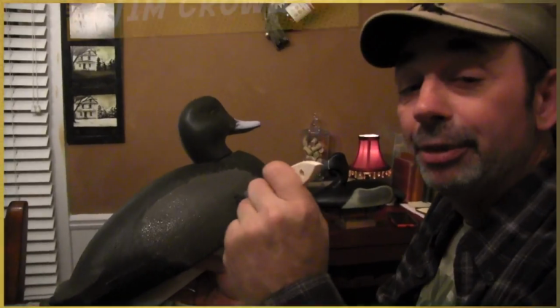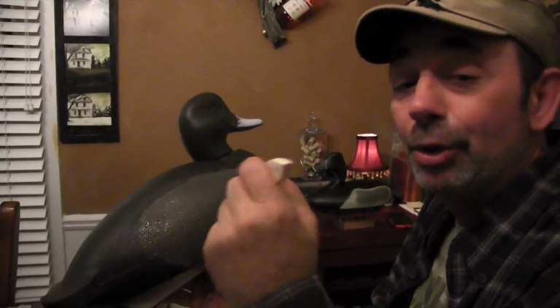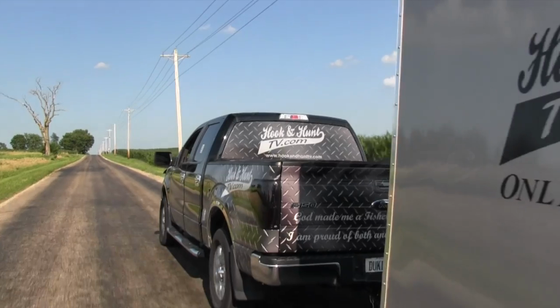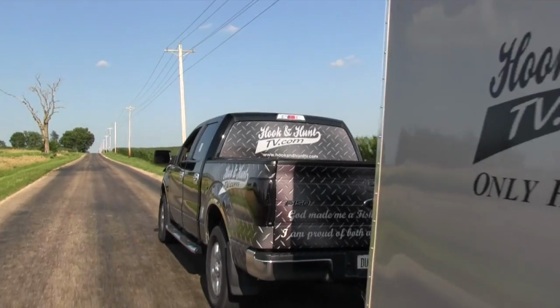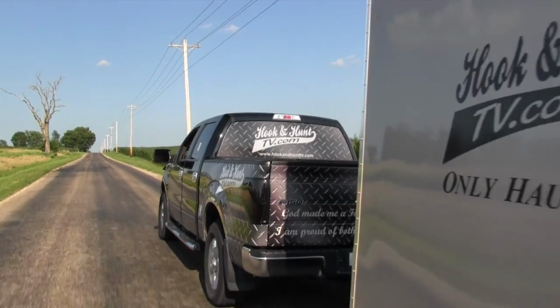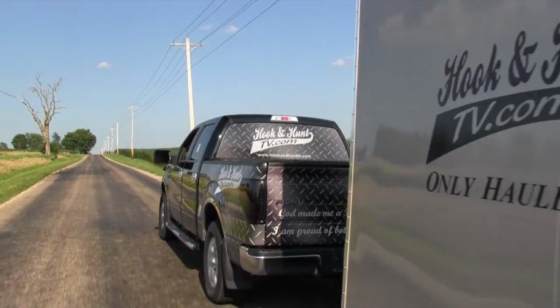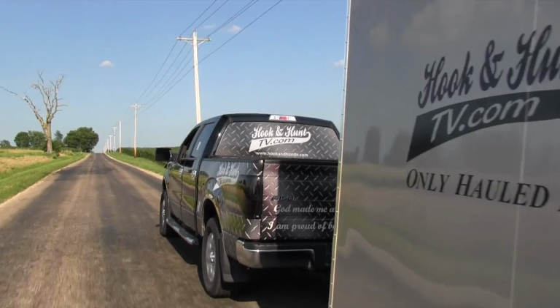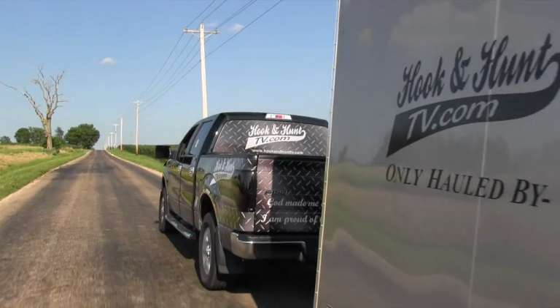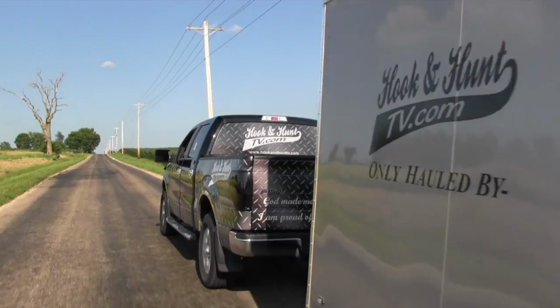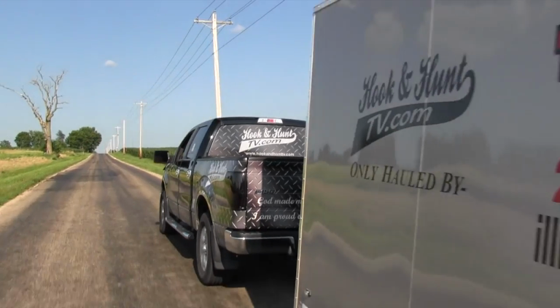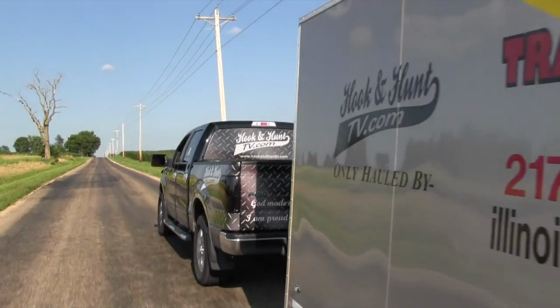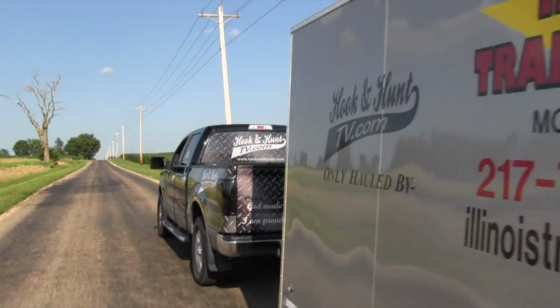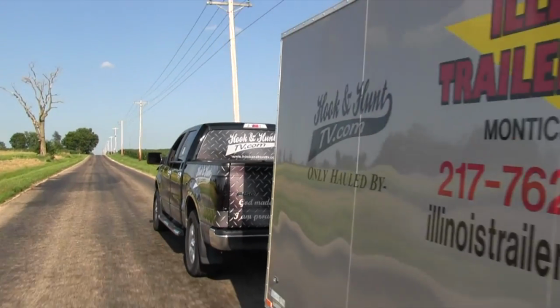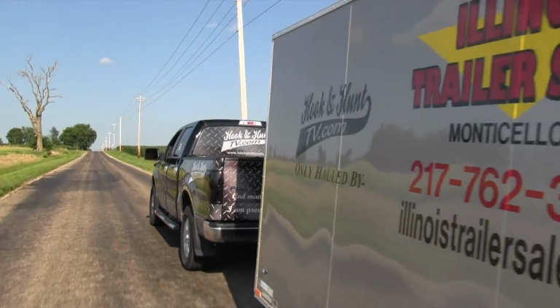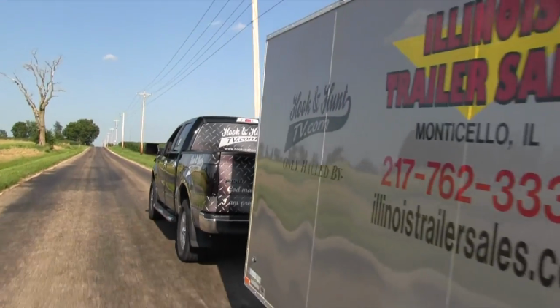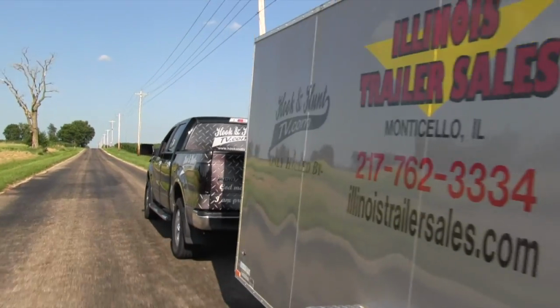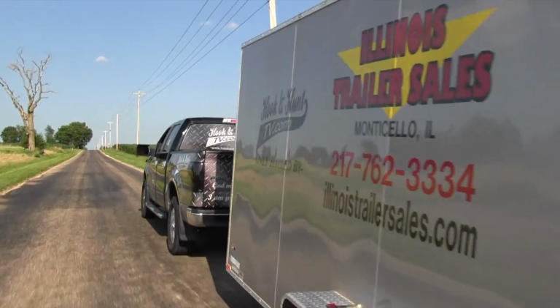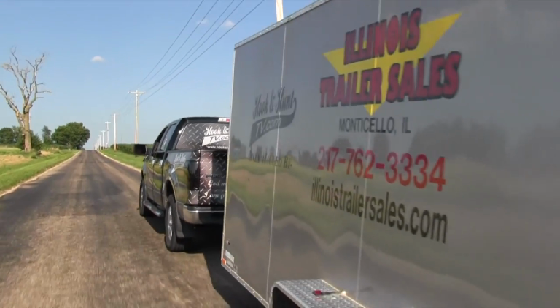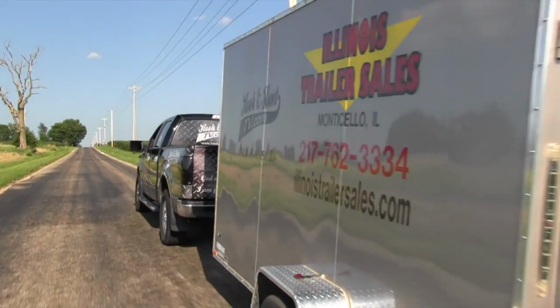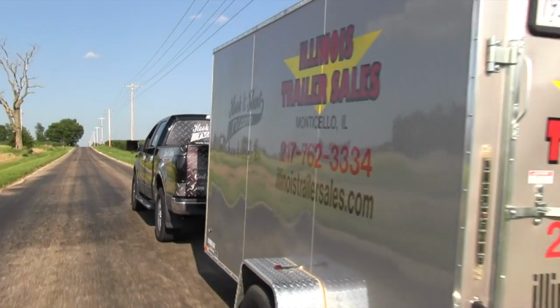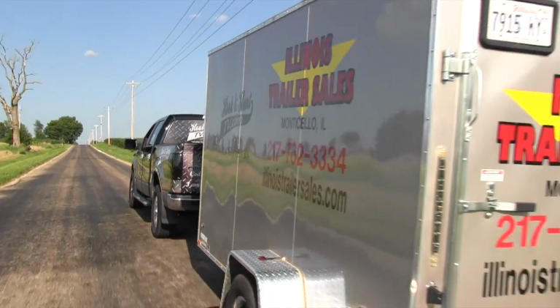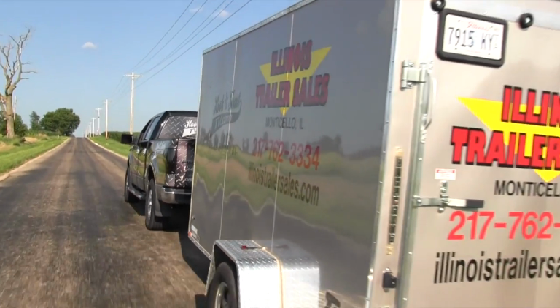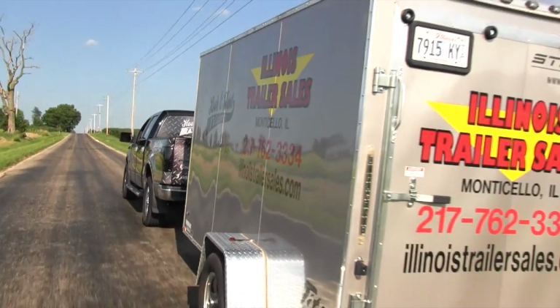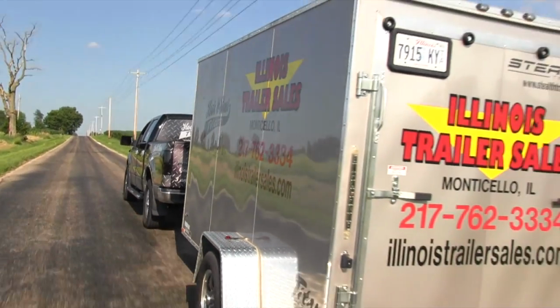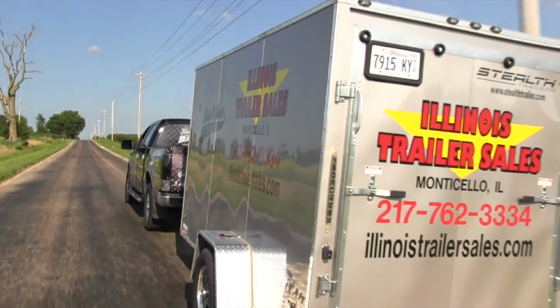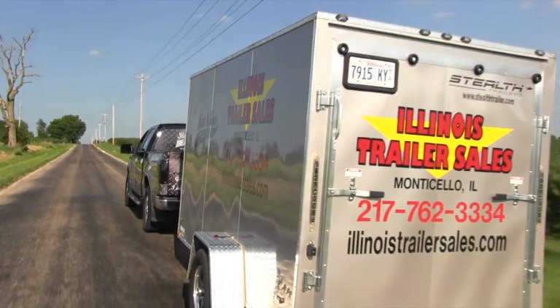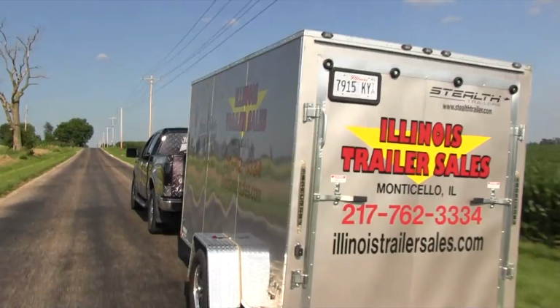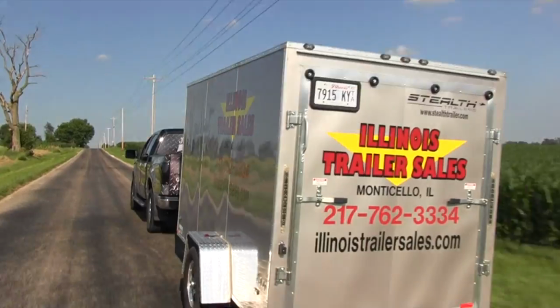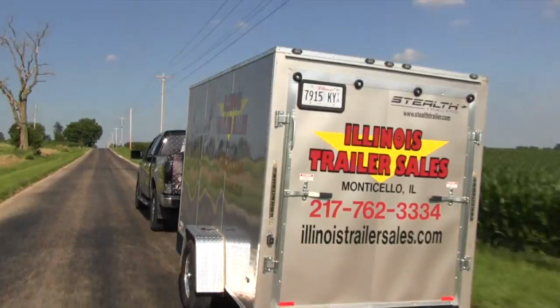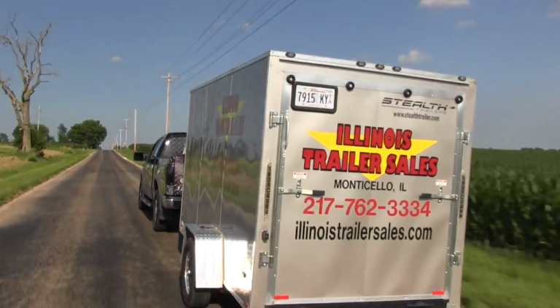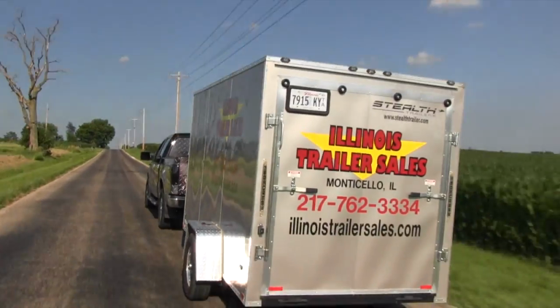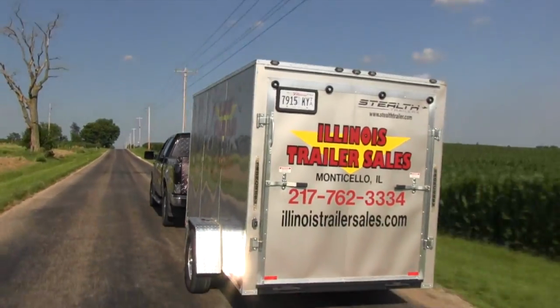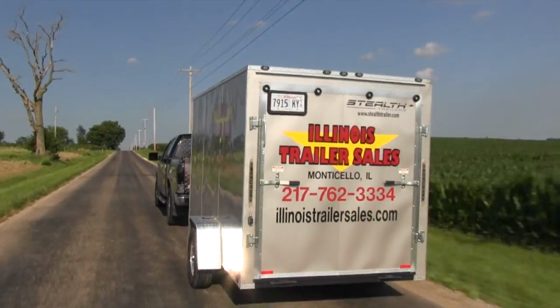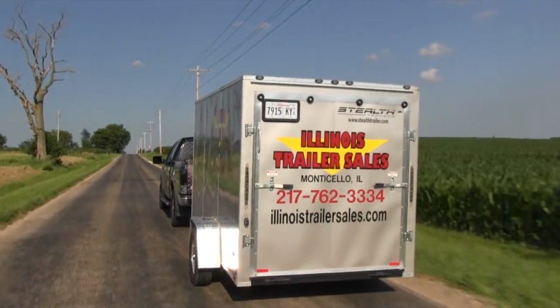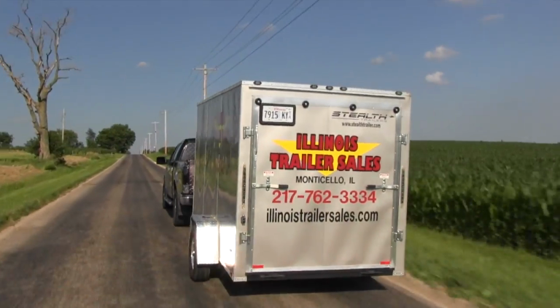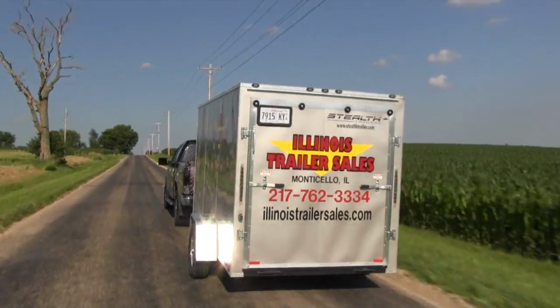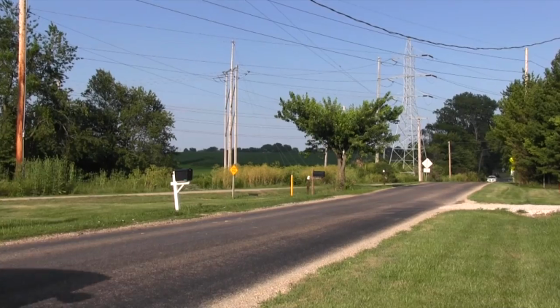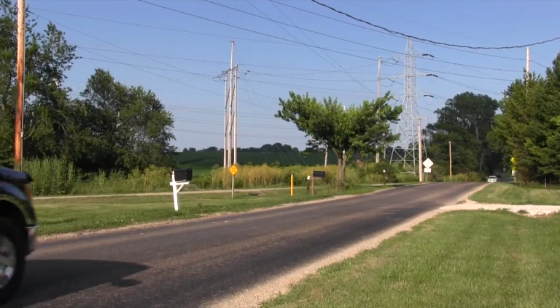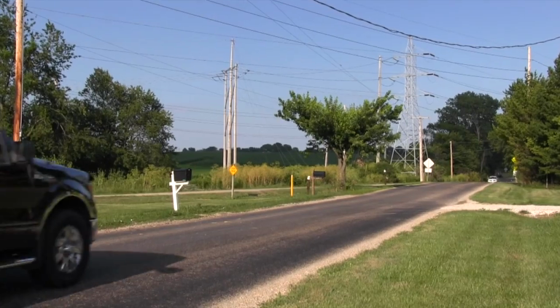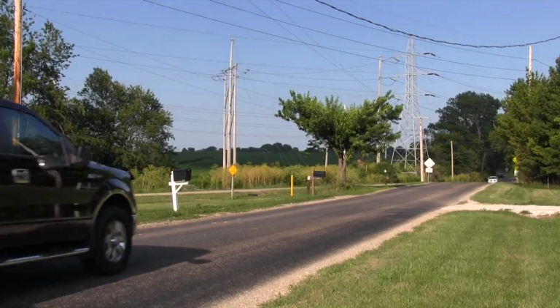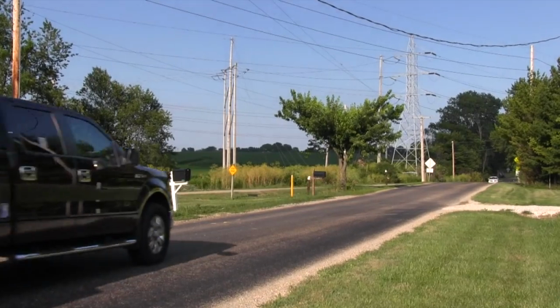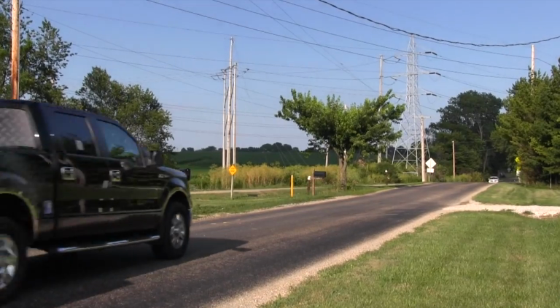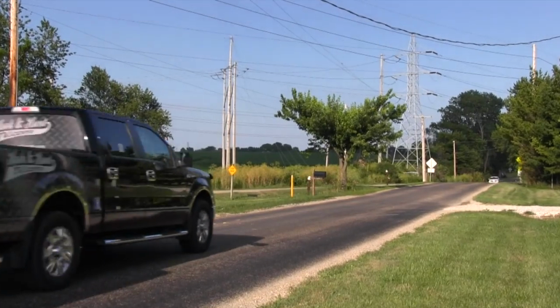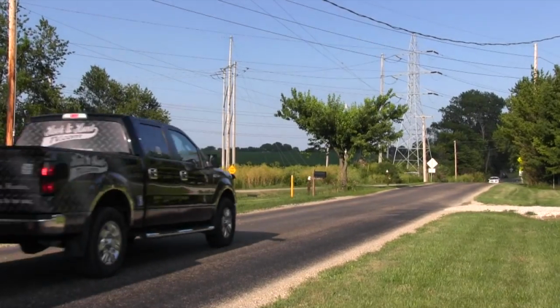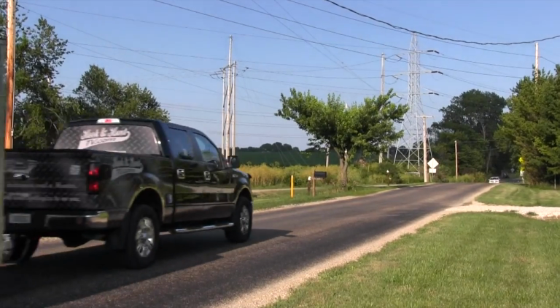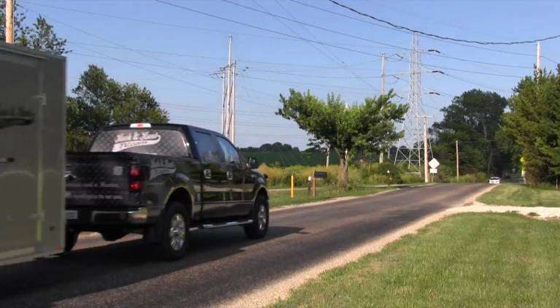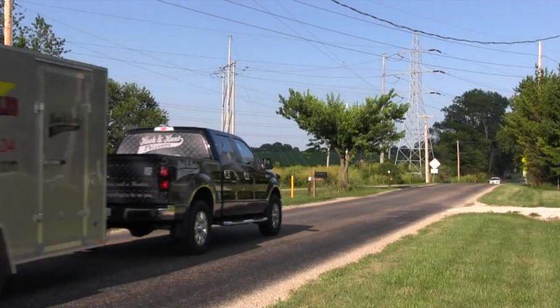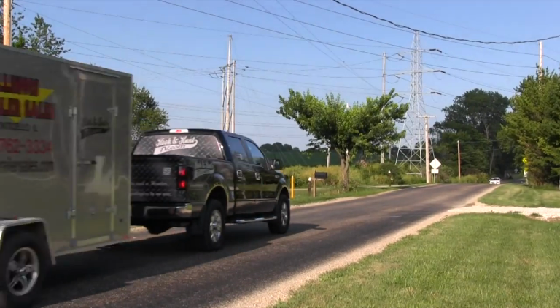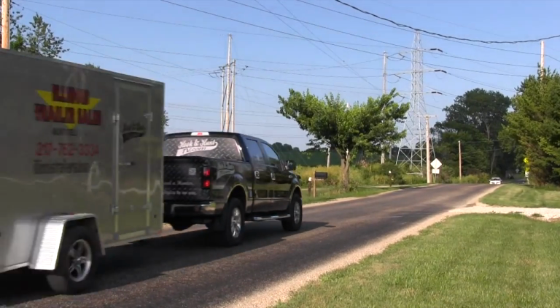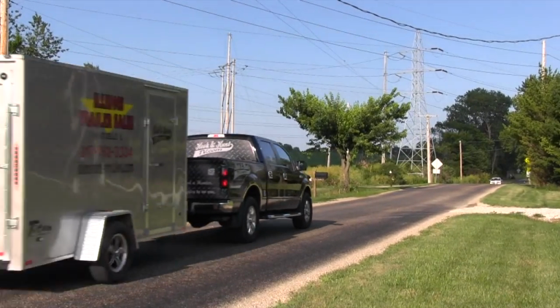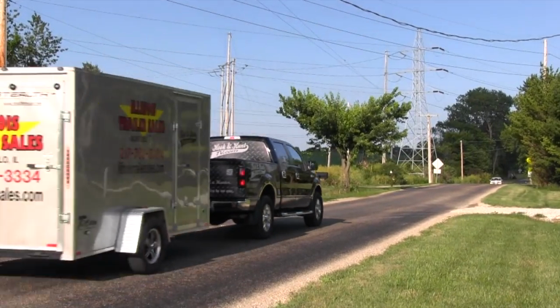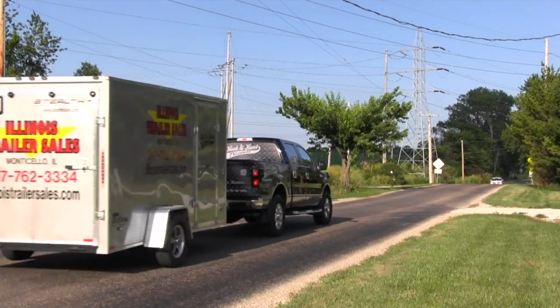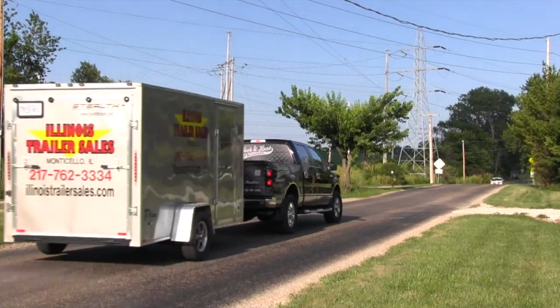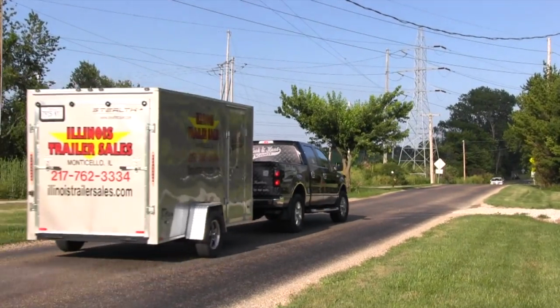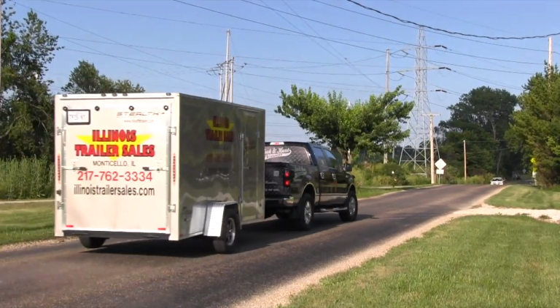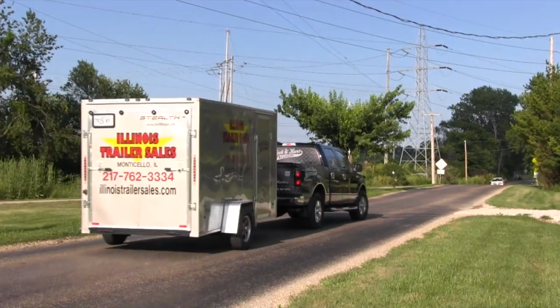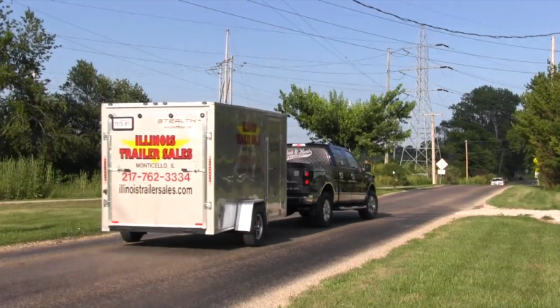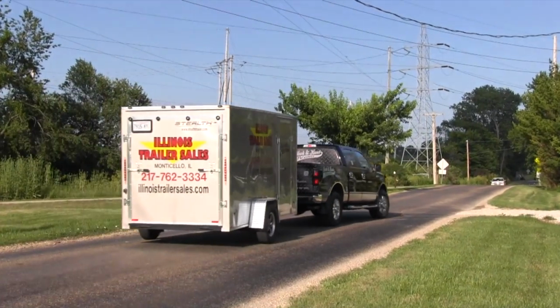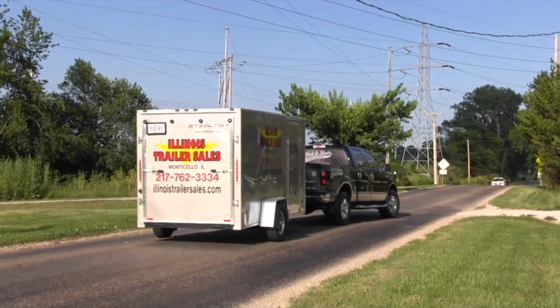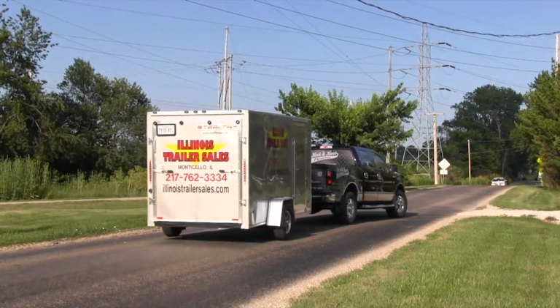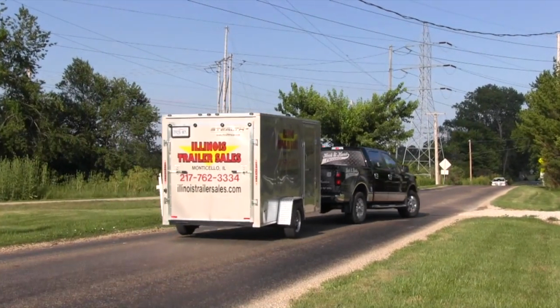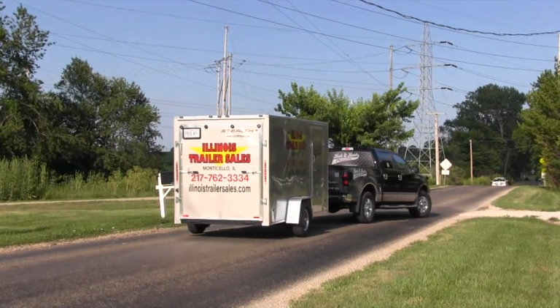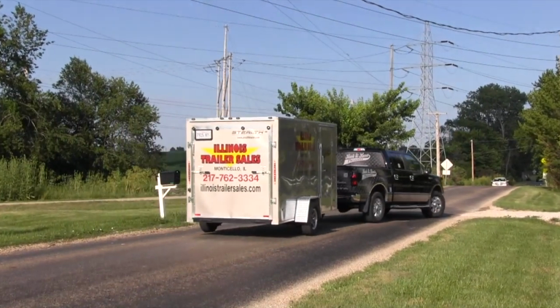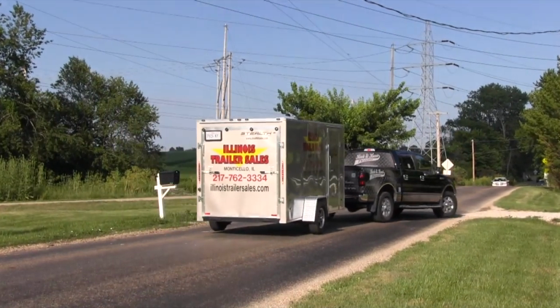When we're on the road, we are officially hauled by Illinois Trailer Sales. Hitch up with them at IllinoisTrailerSales.com.